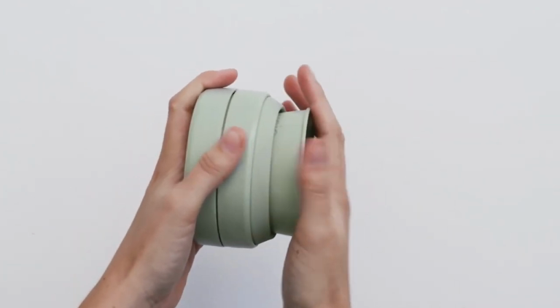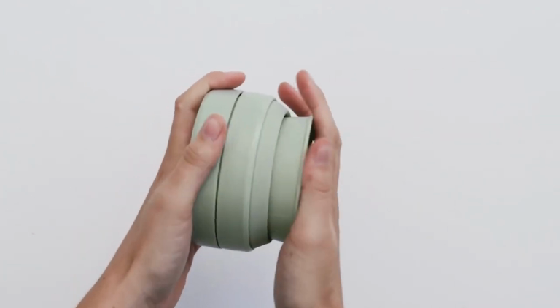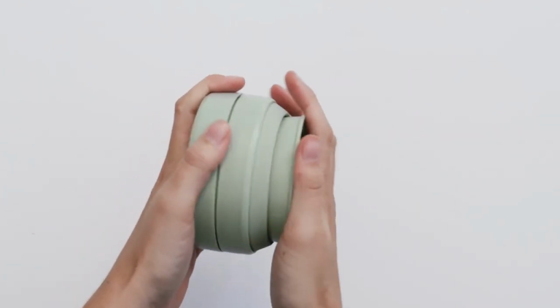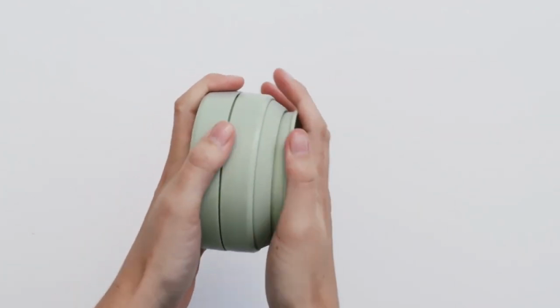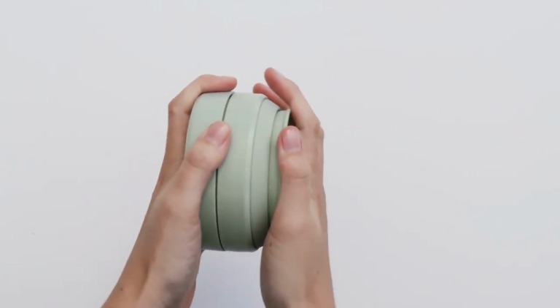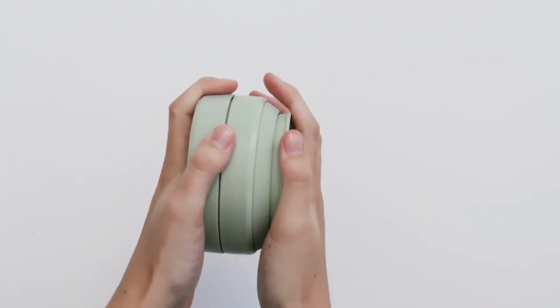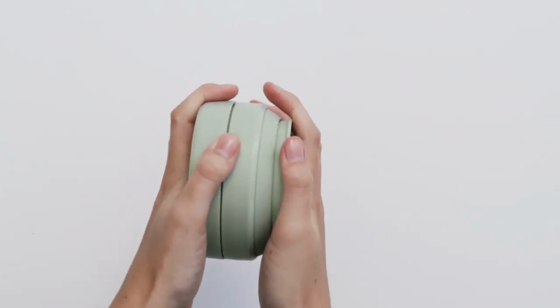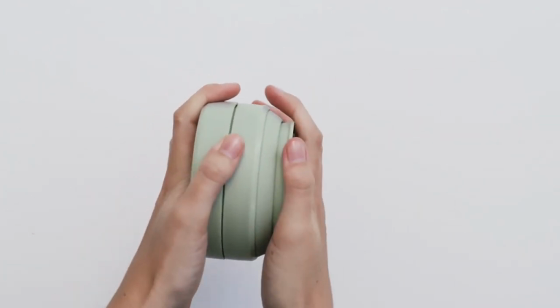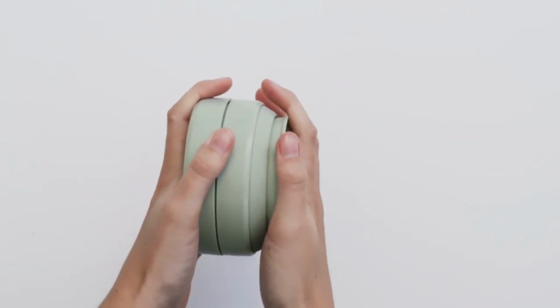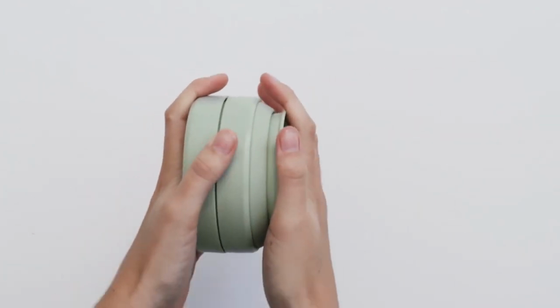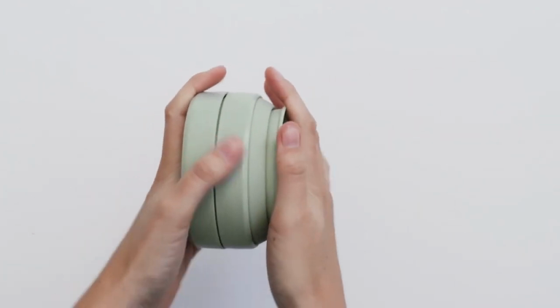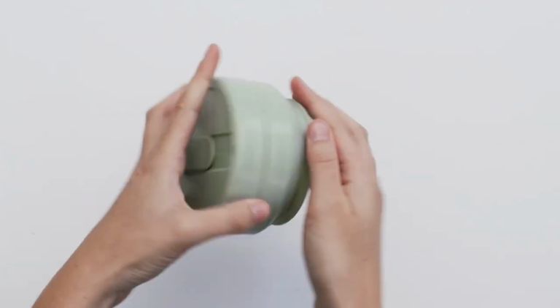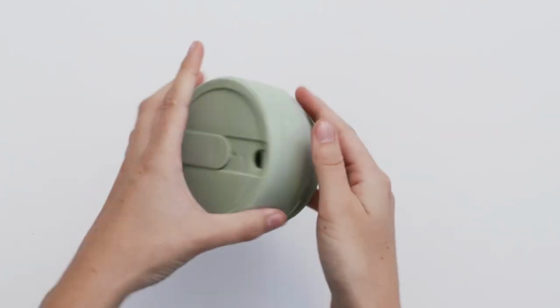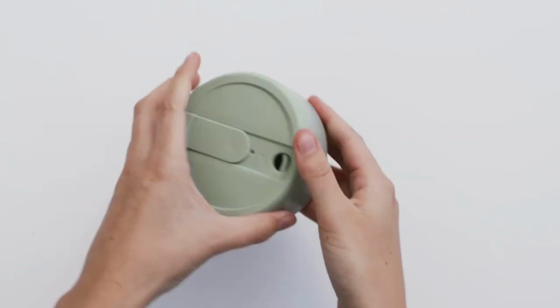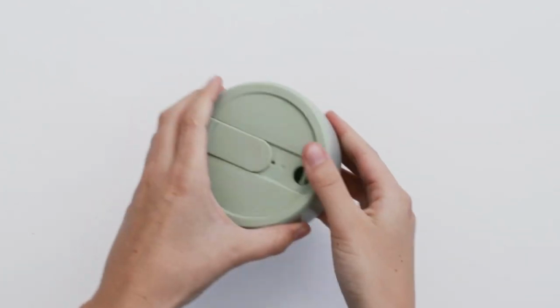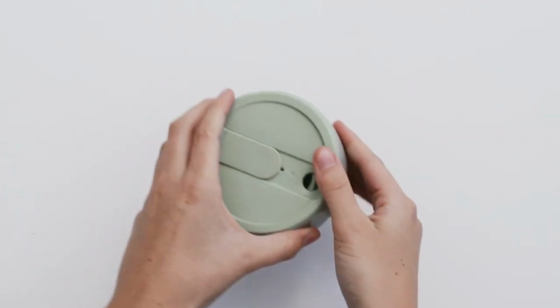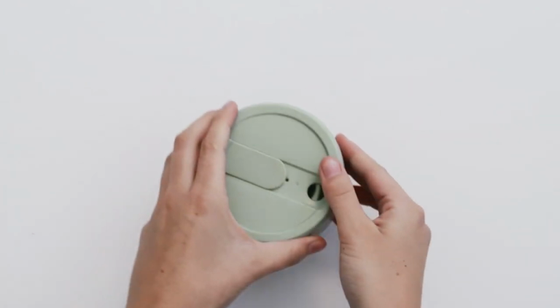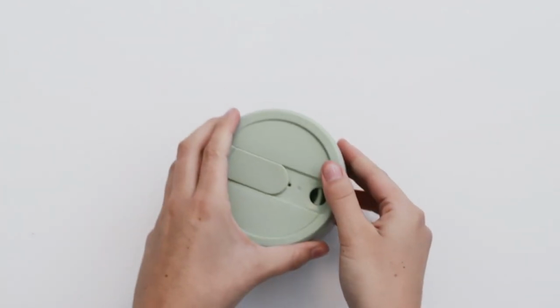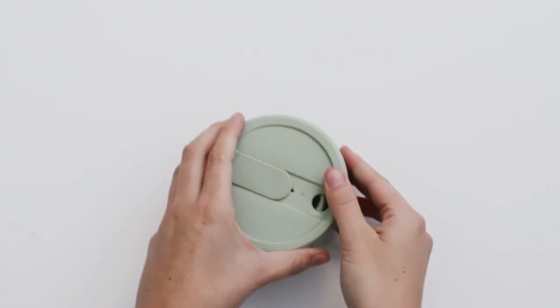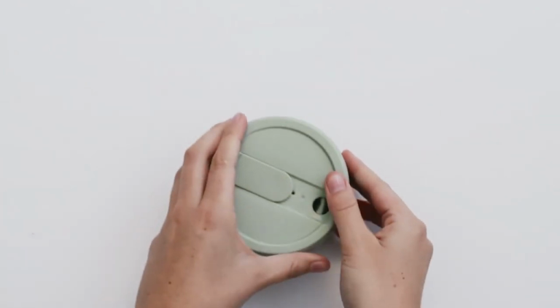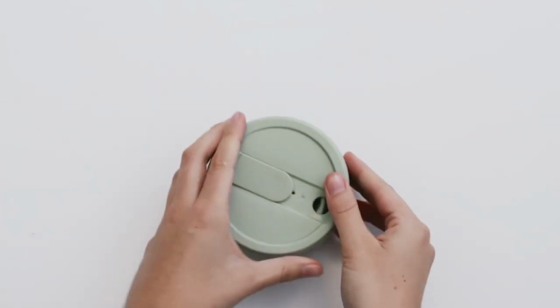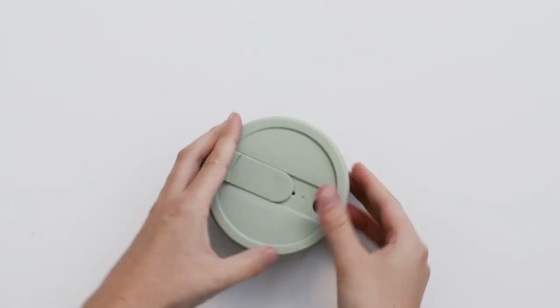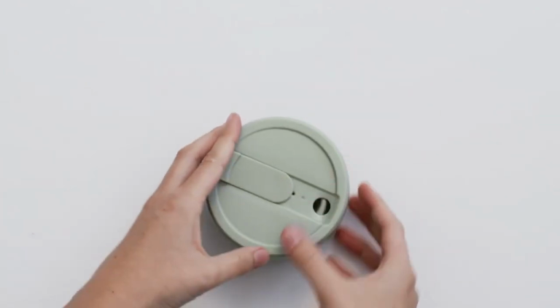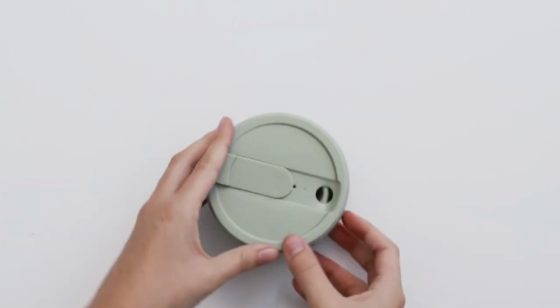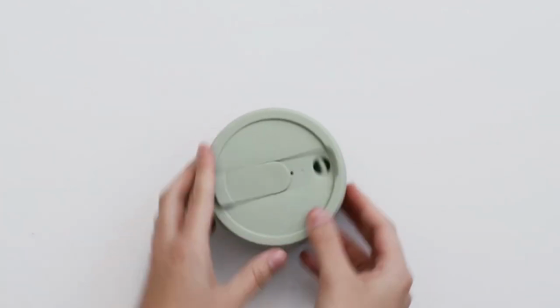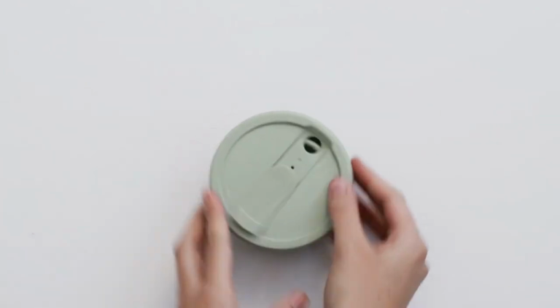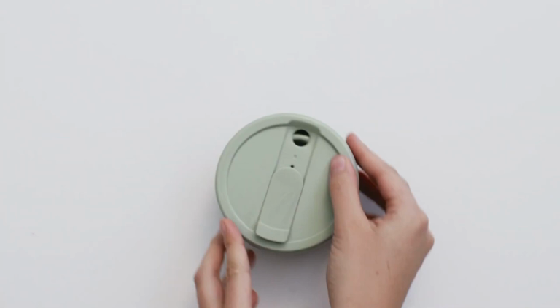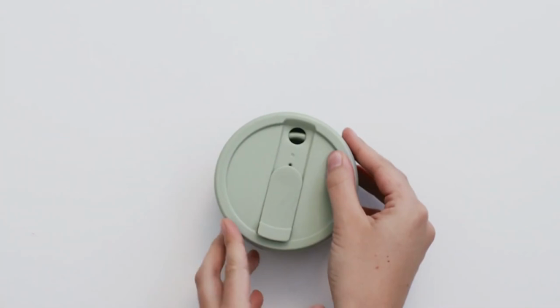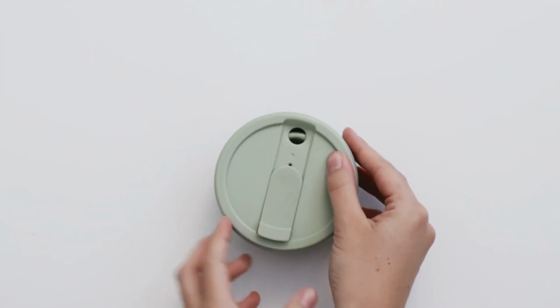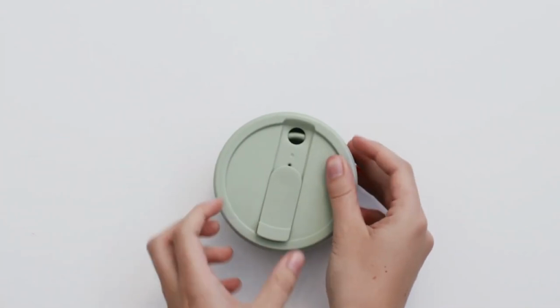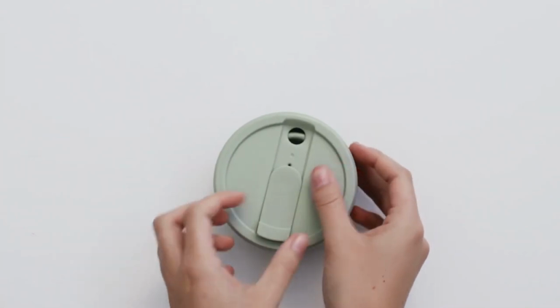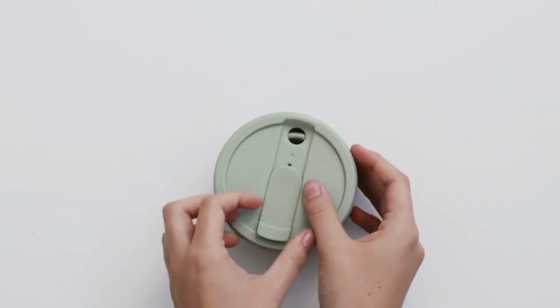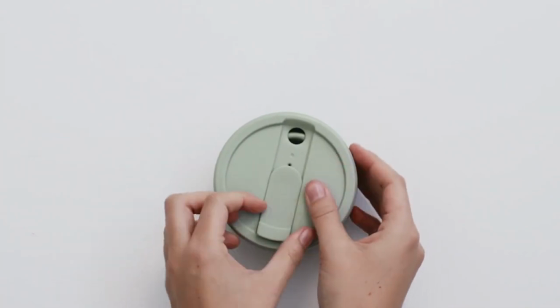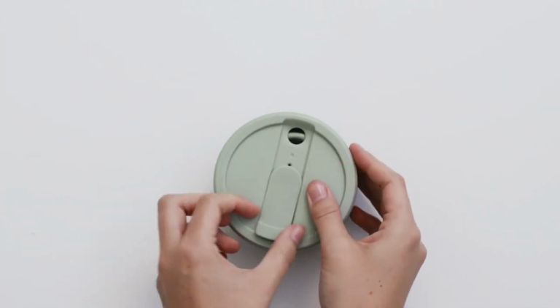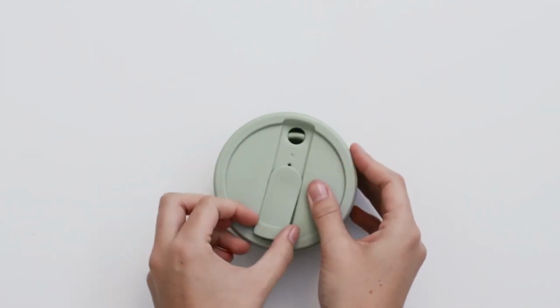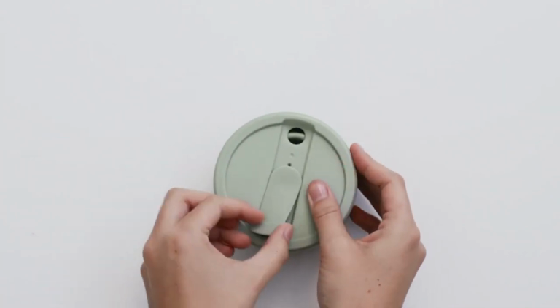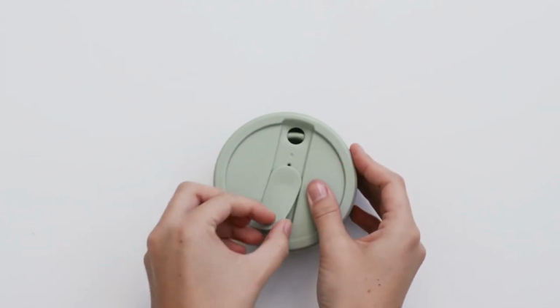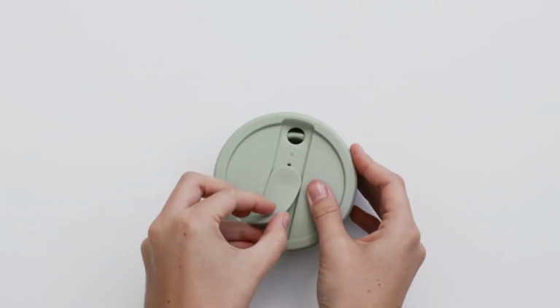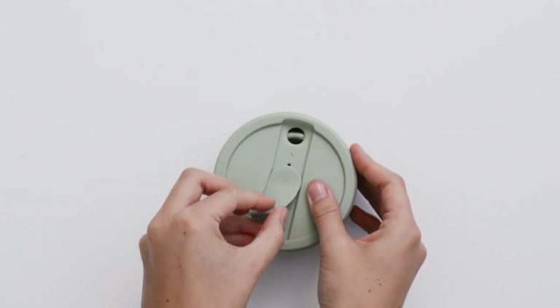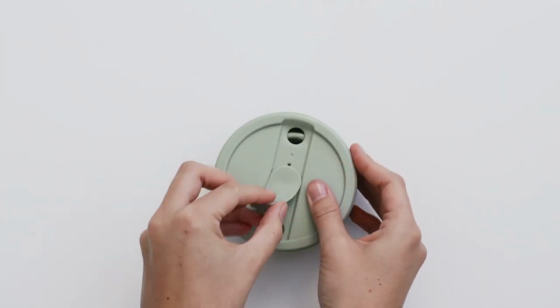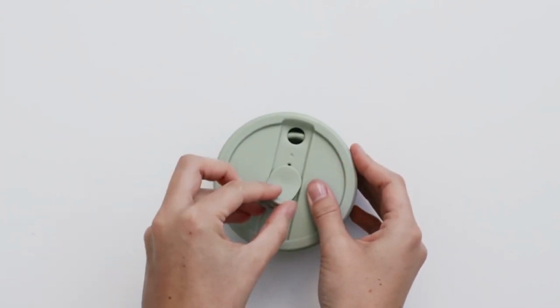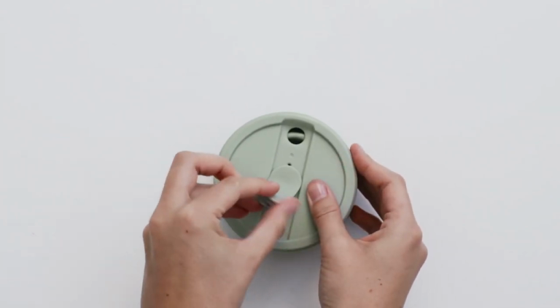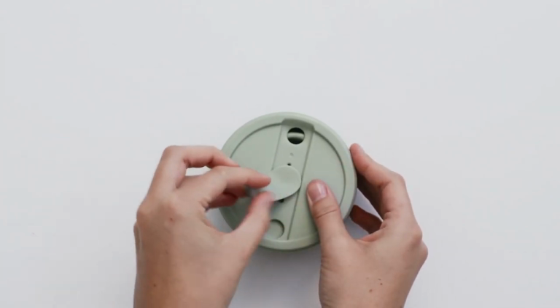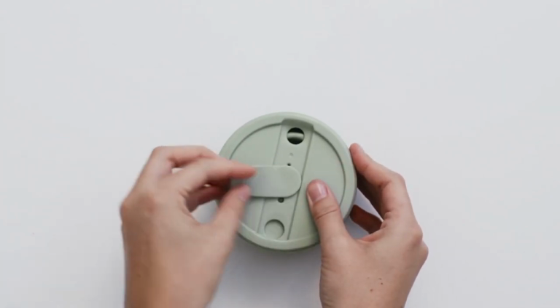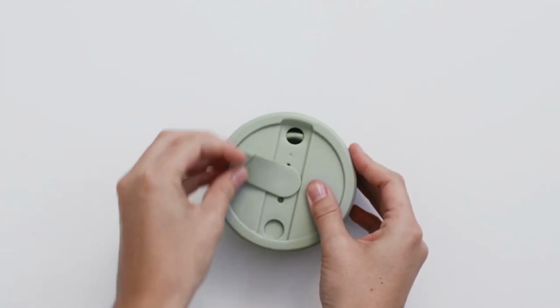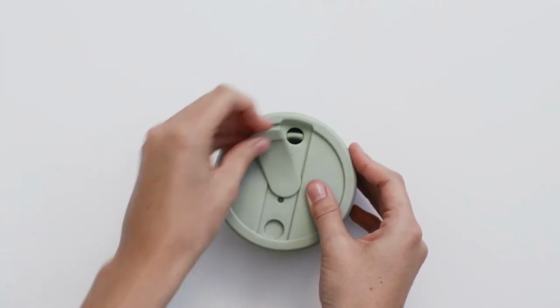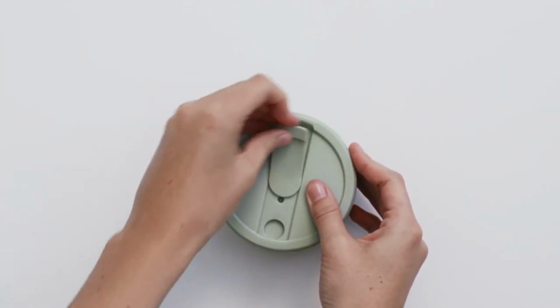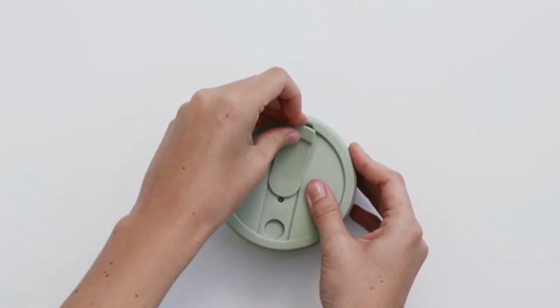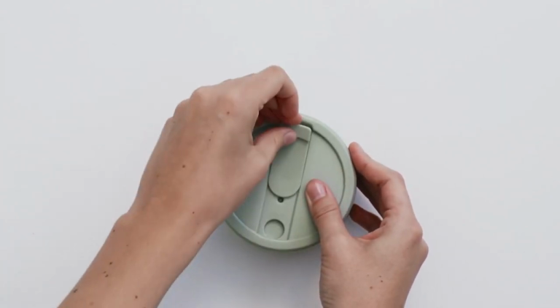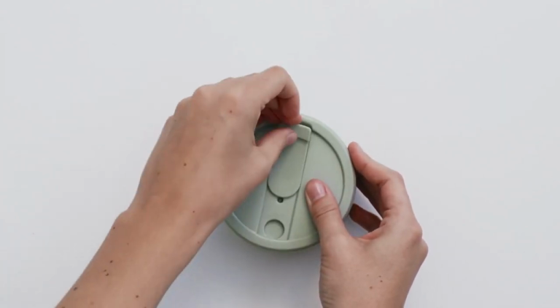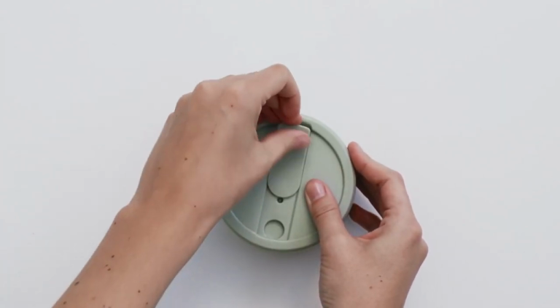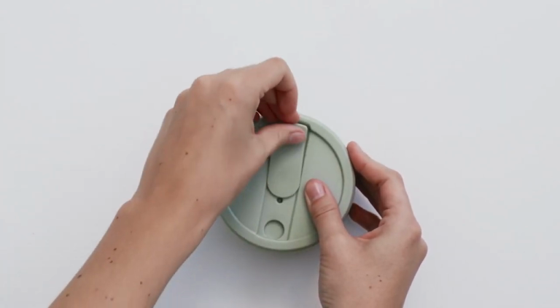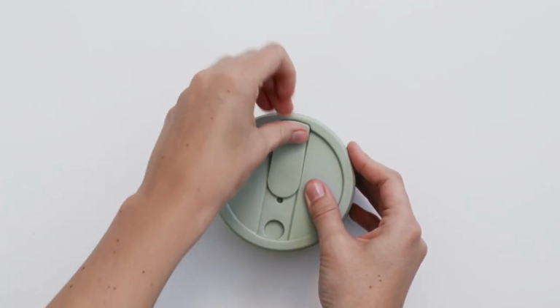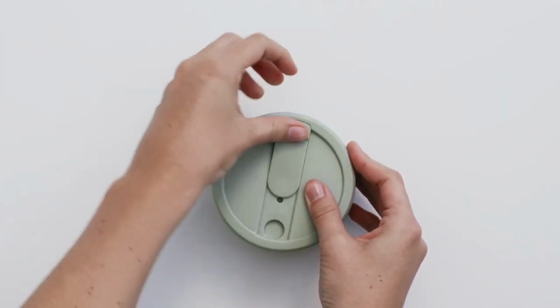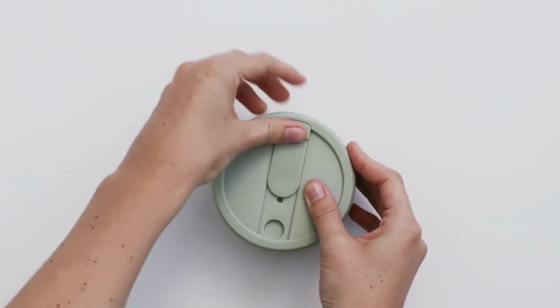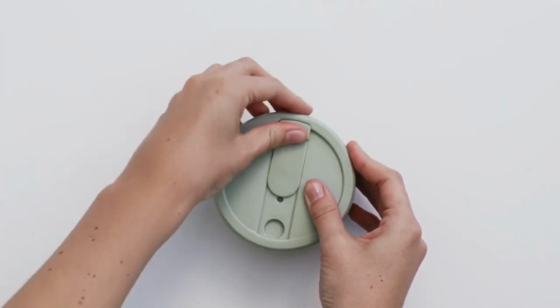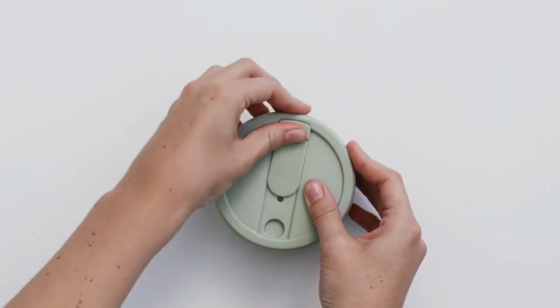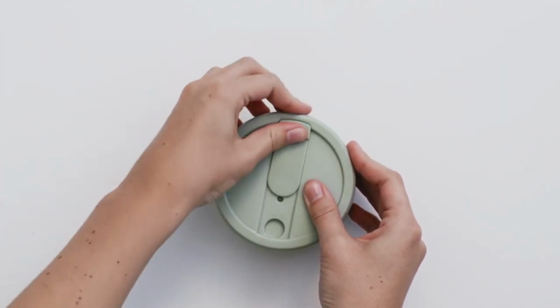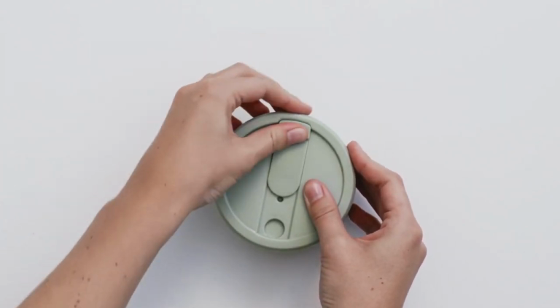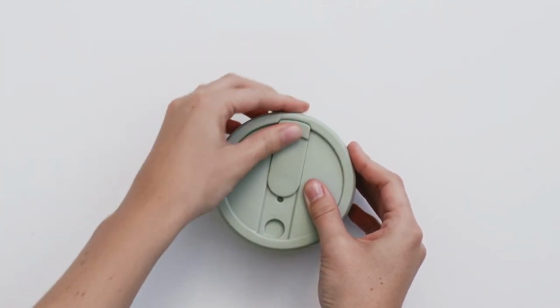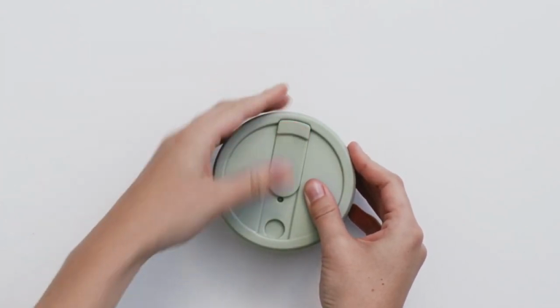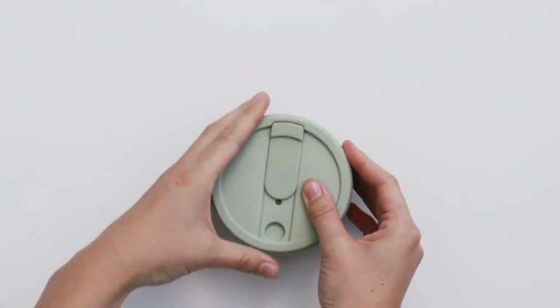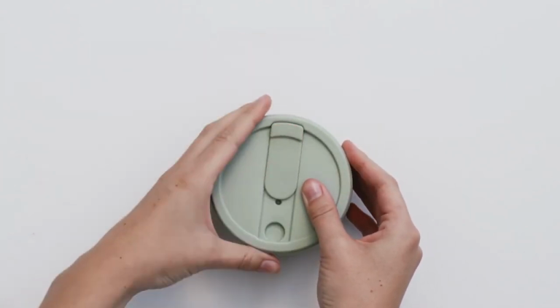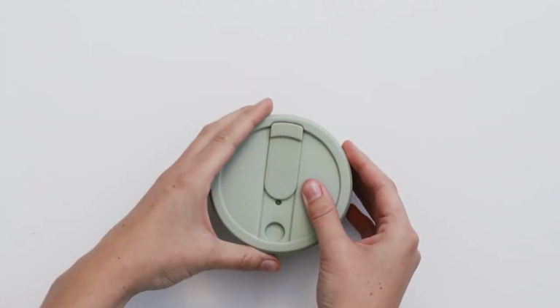So there you have it — that is the Stojo 16-ounce cup. Thanks for keeping it here at Pack Hacker, your guide to smarter travel, and we'll see you in the next video.